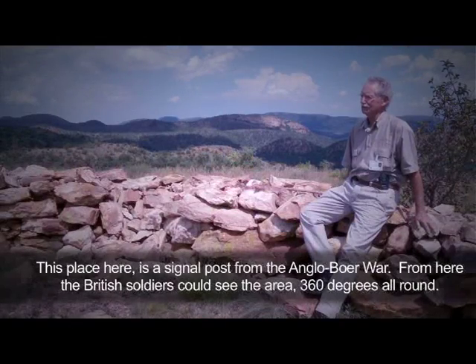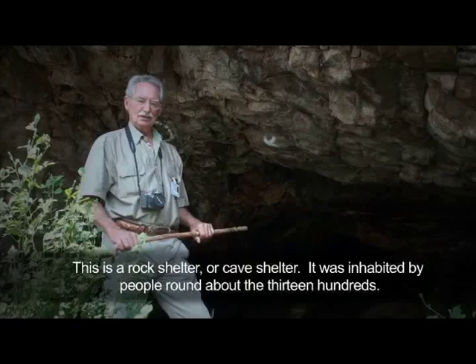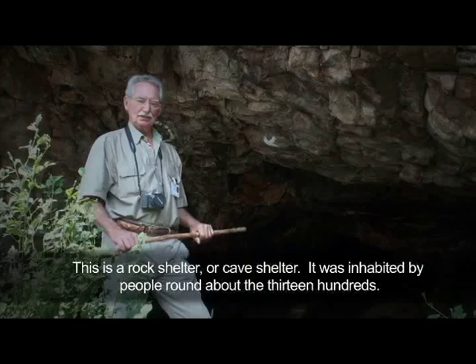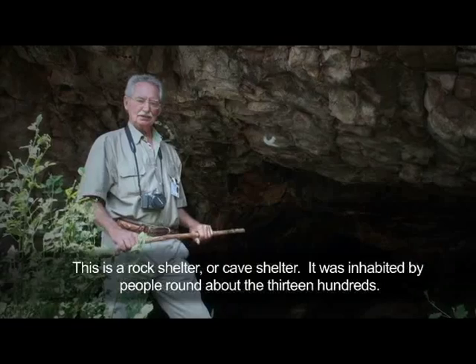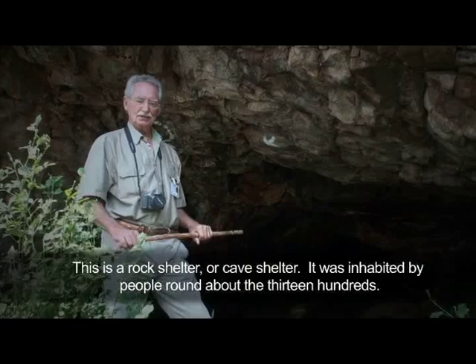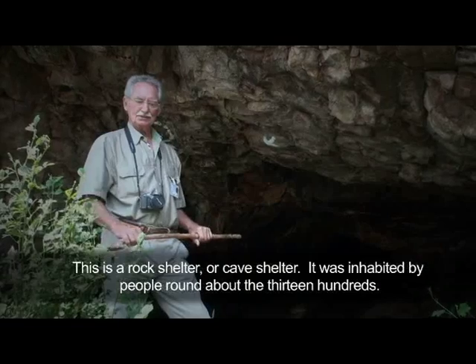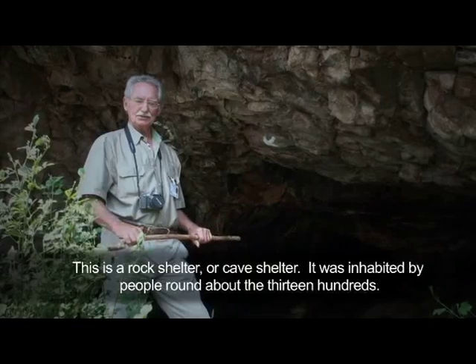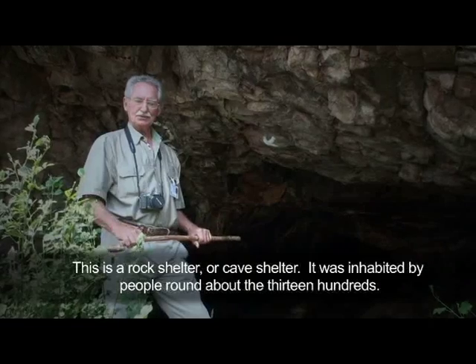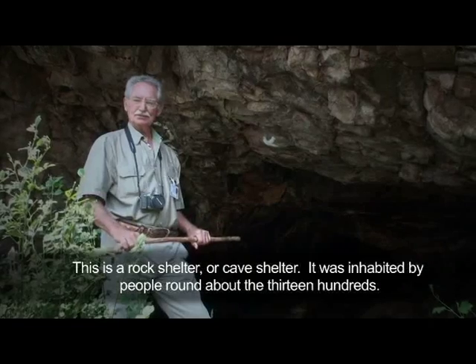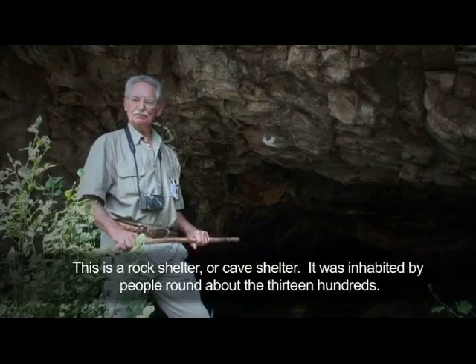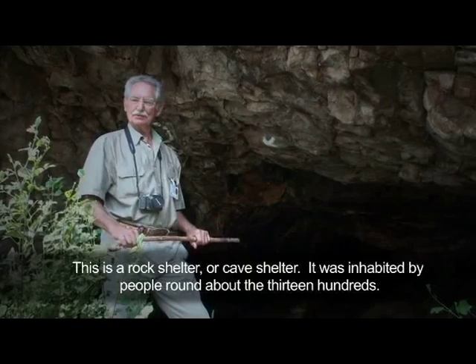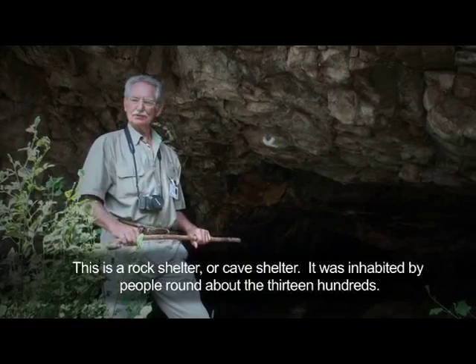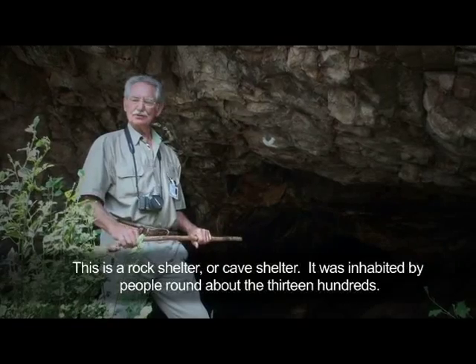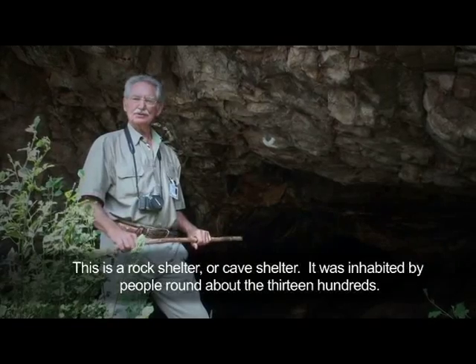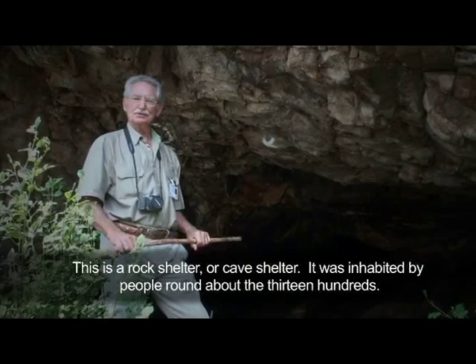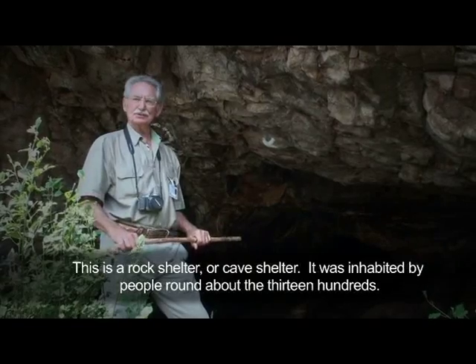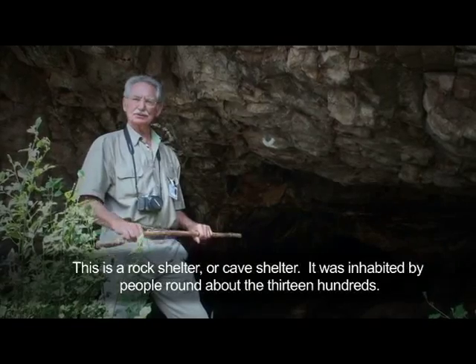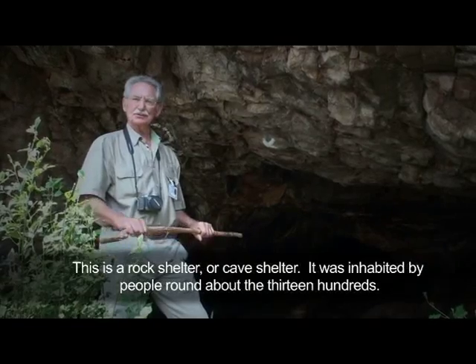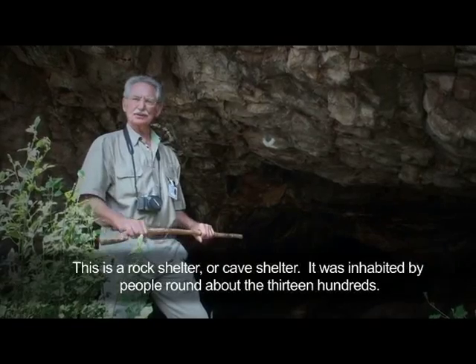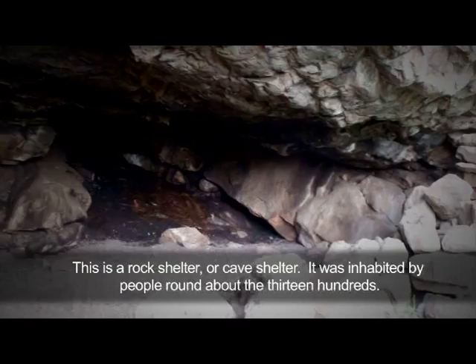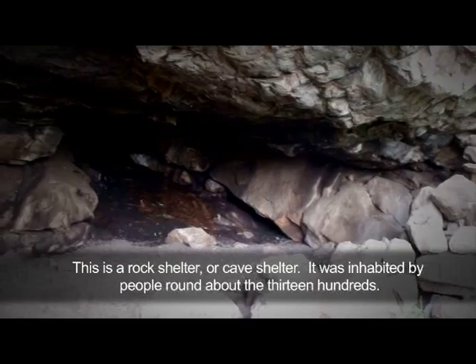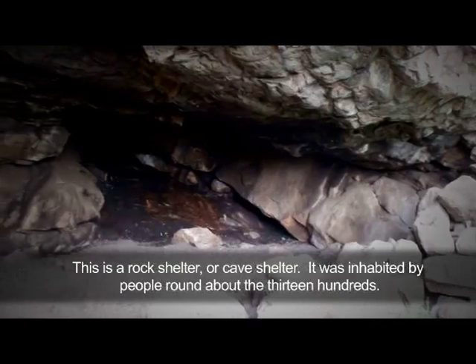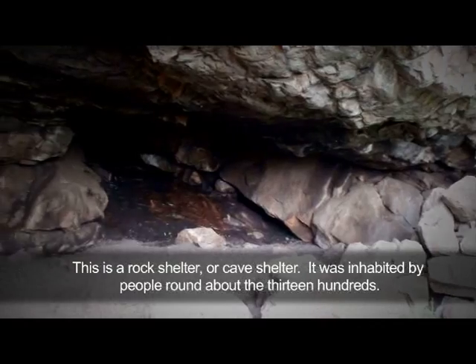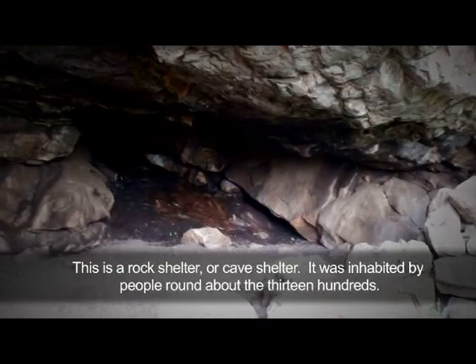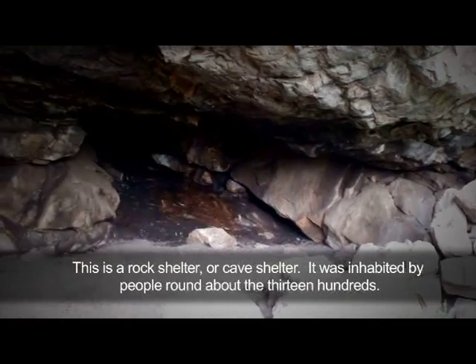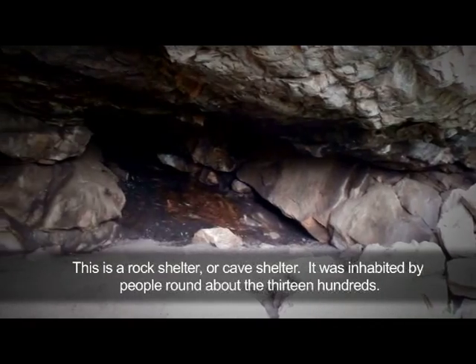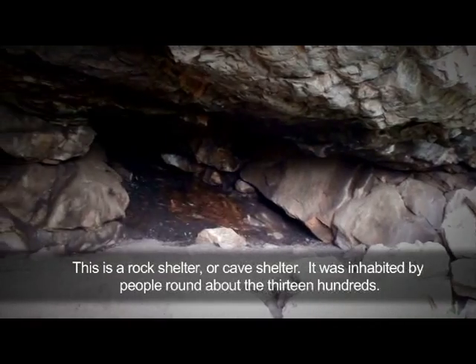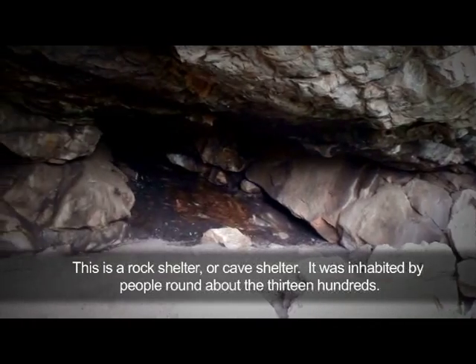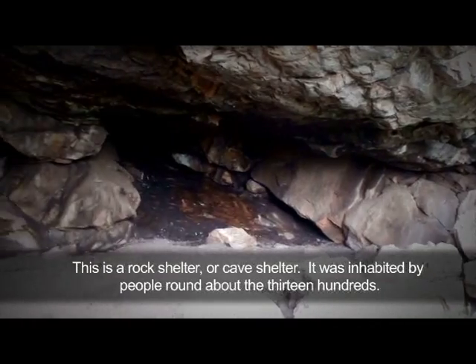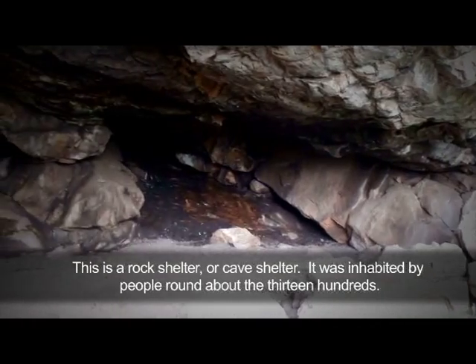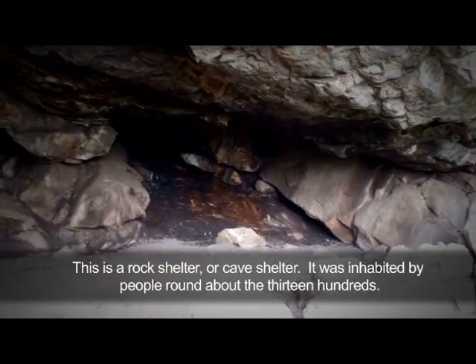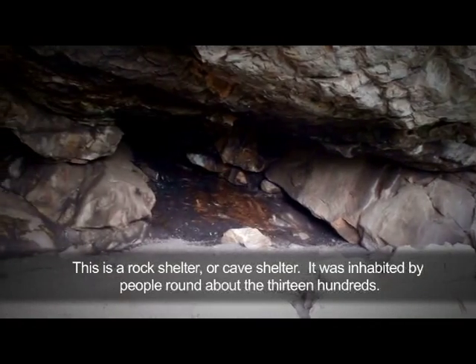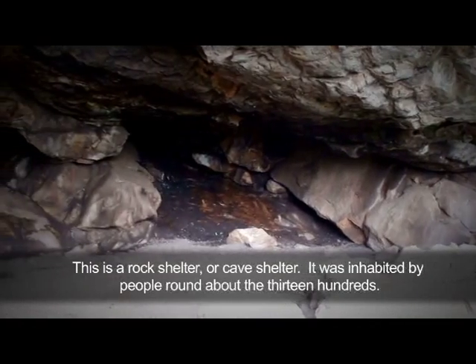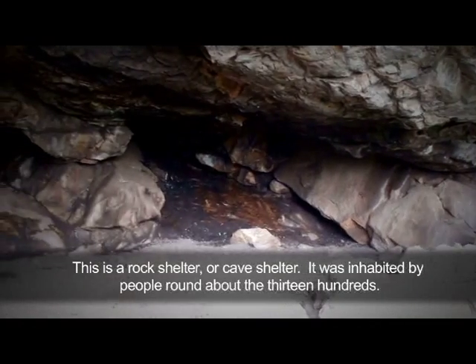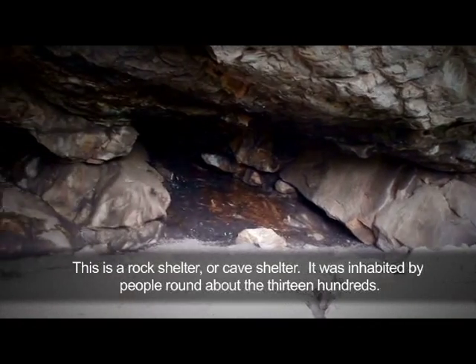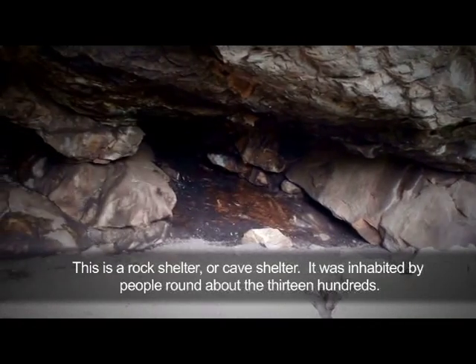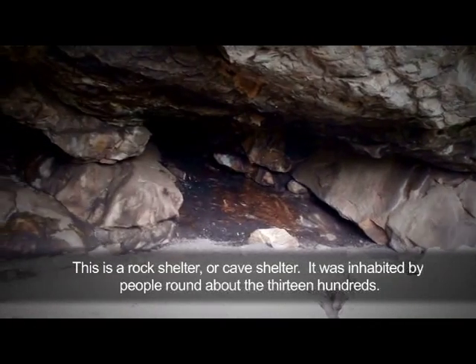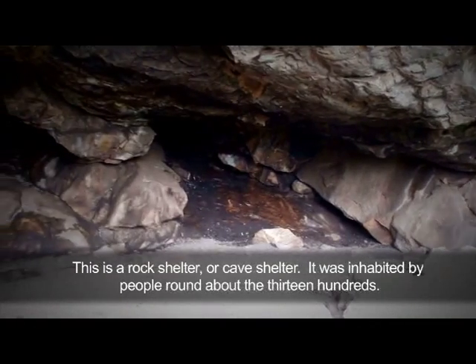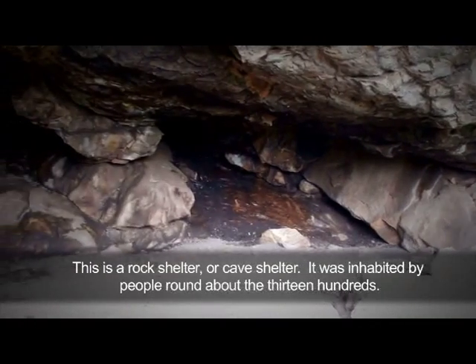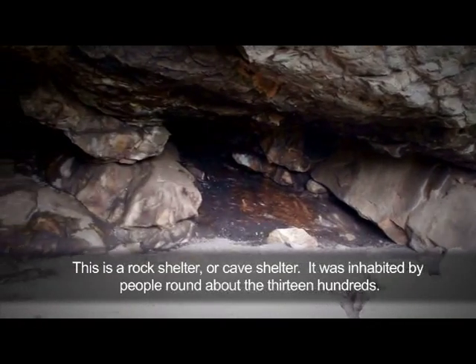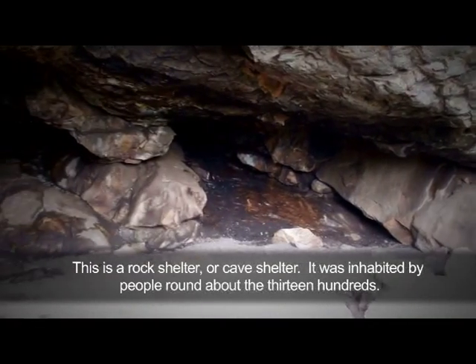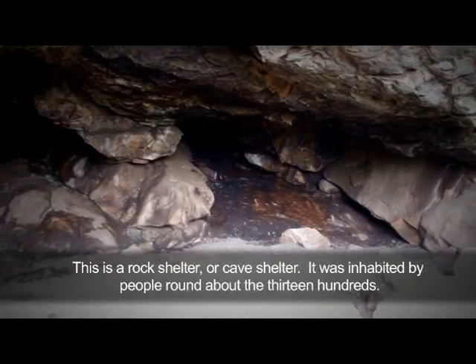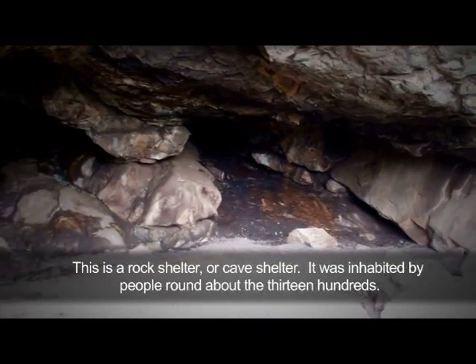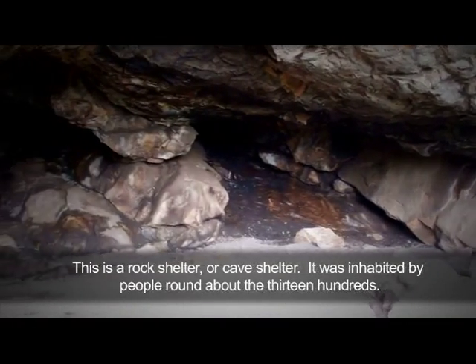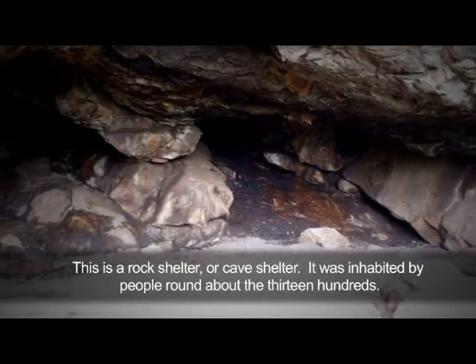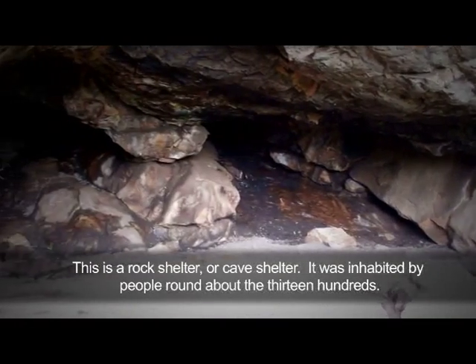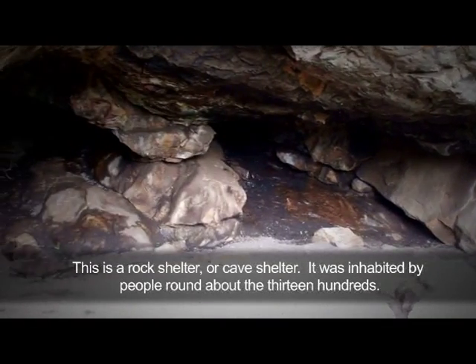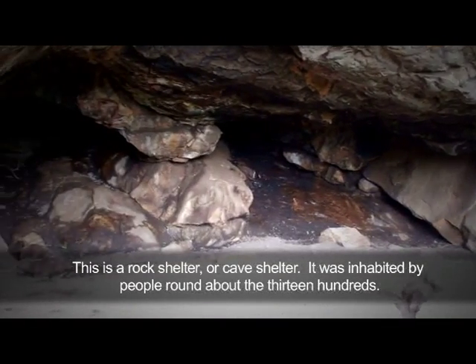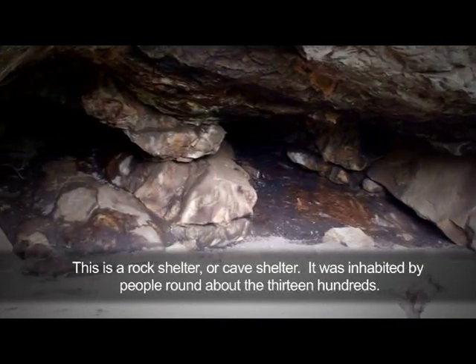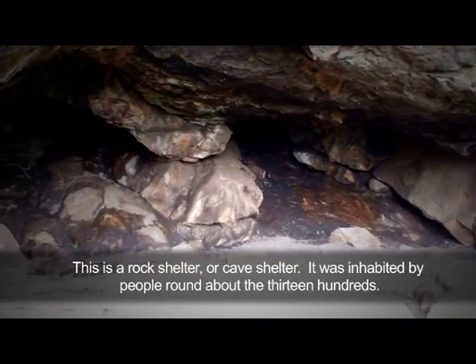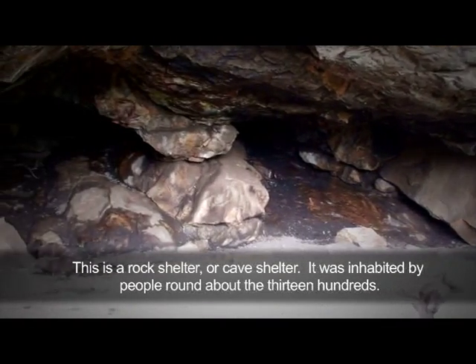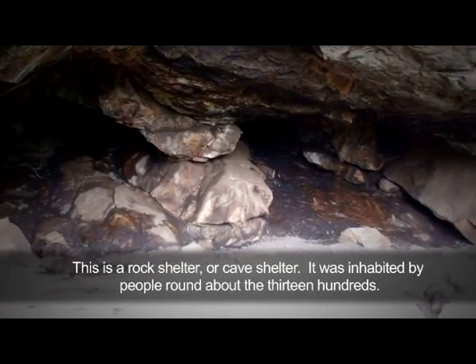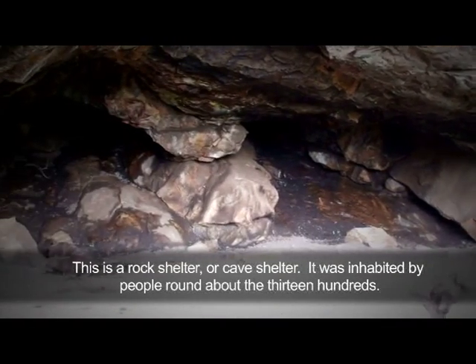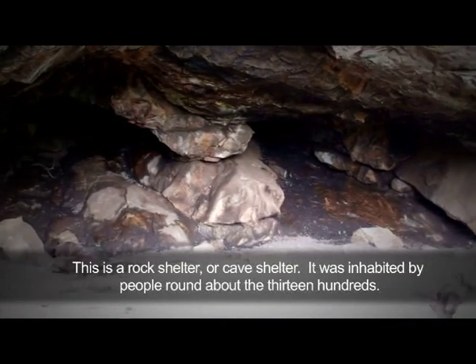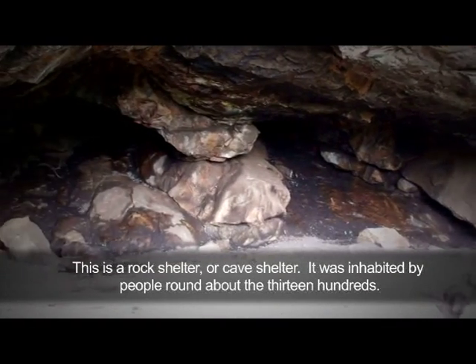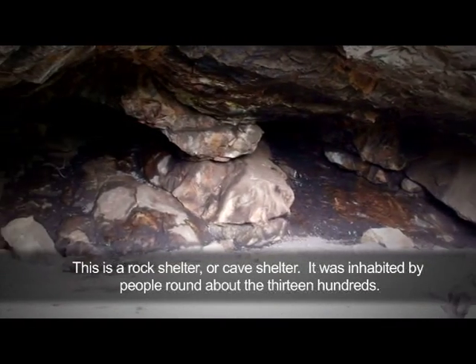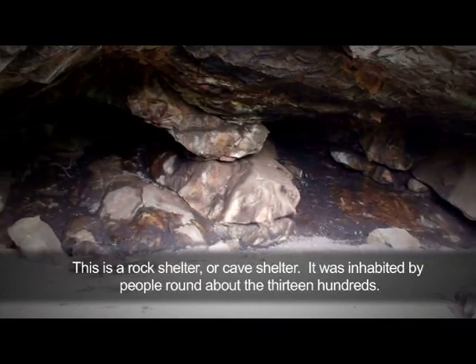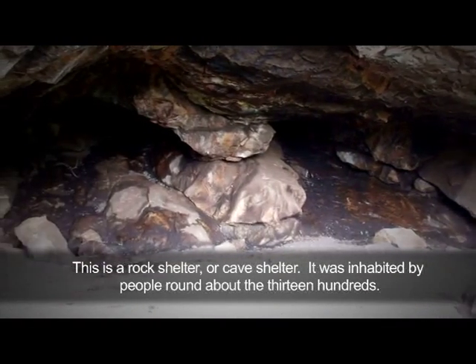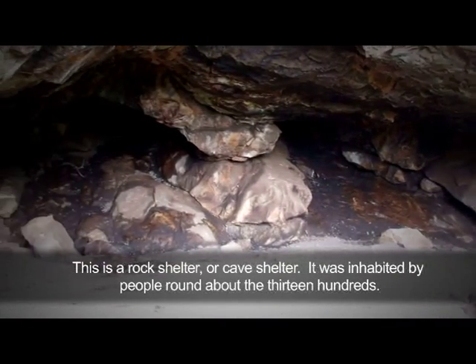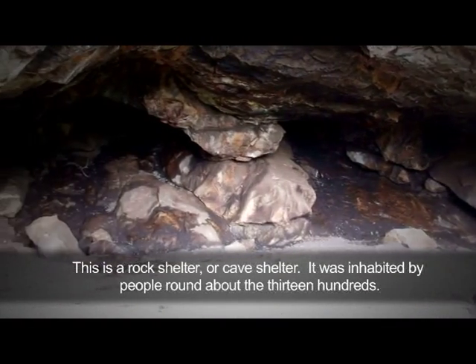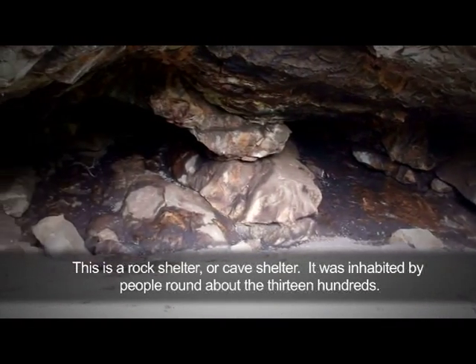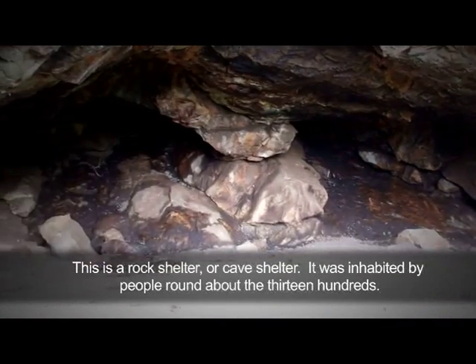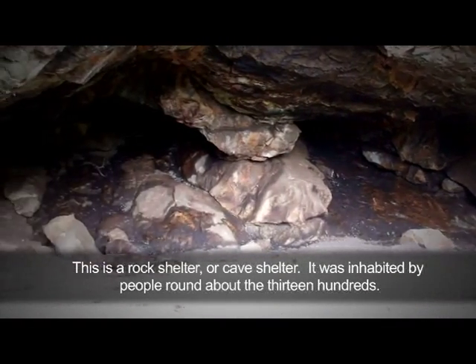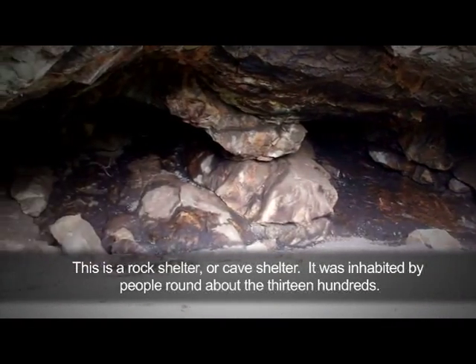This is a rock shelter or cave shelter that was inhabited by people around about the 1300s.